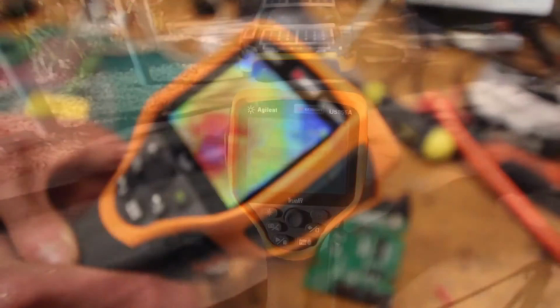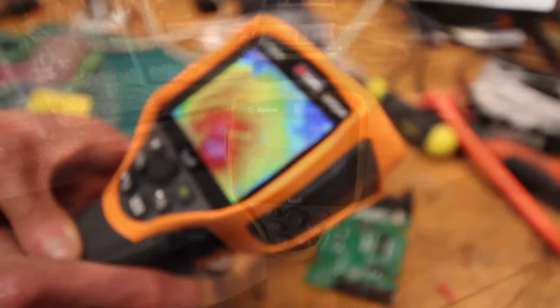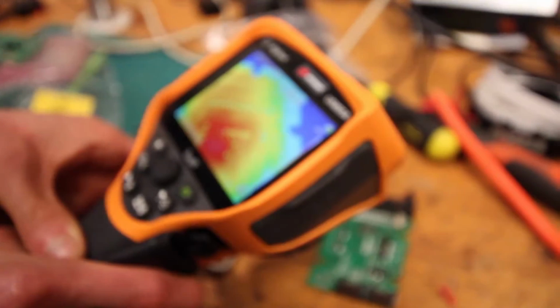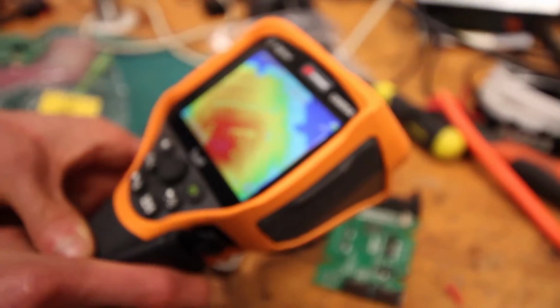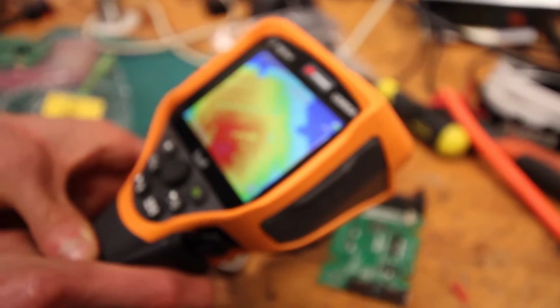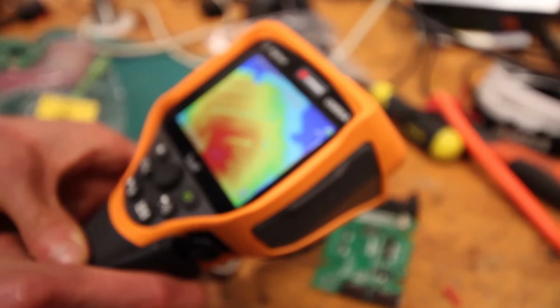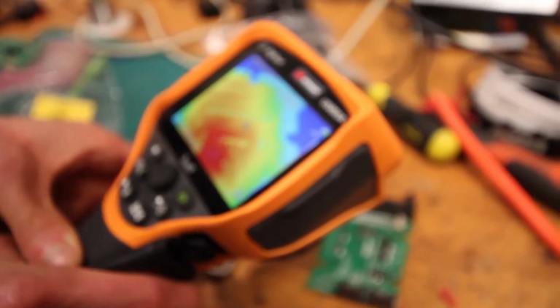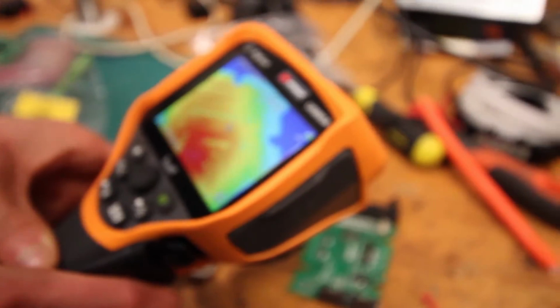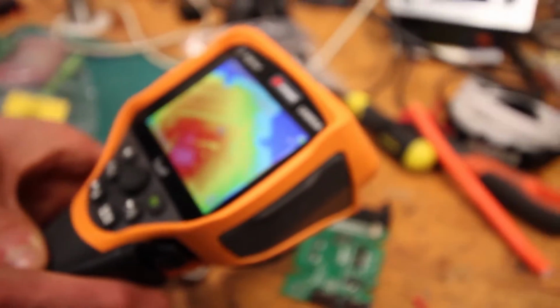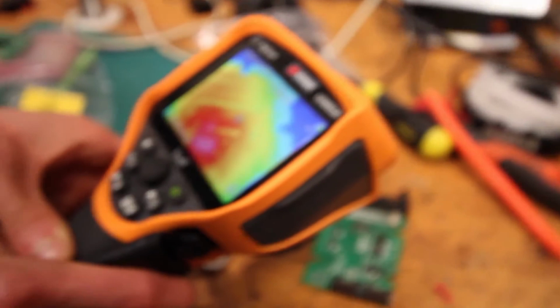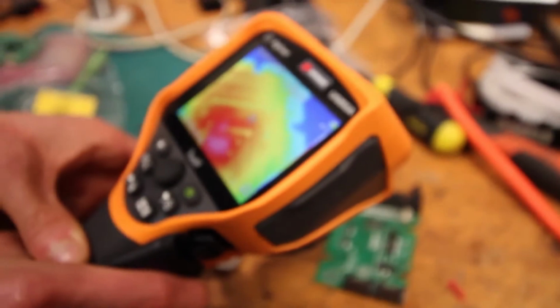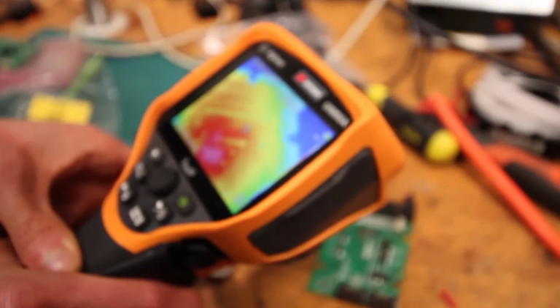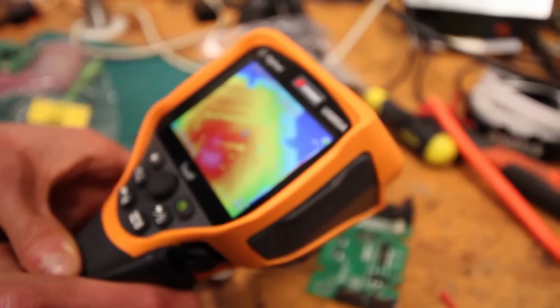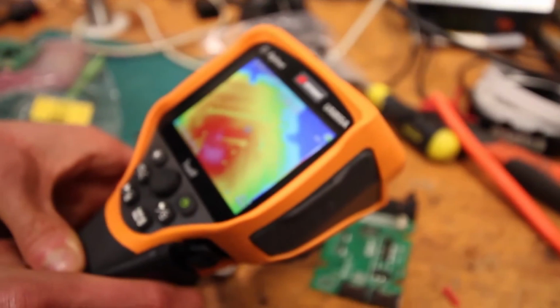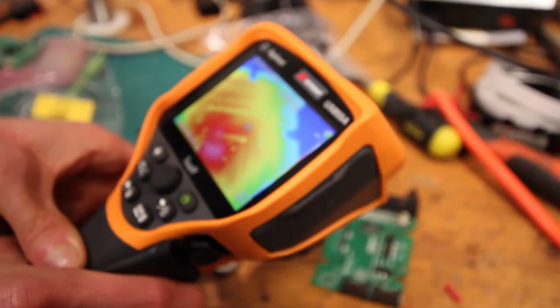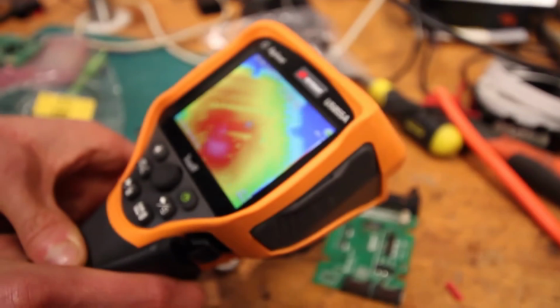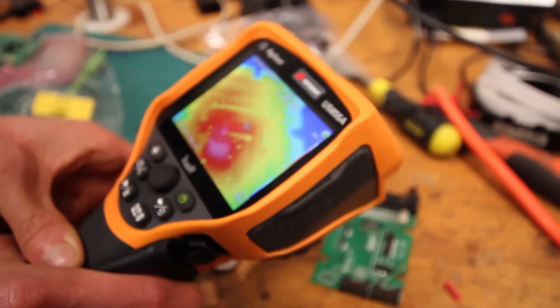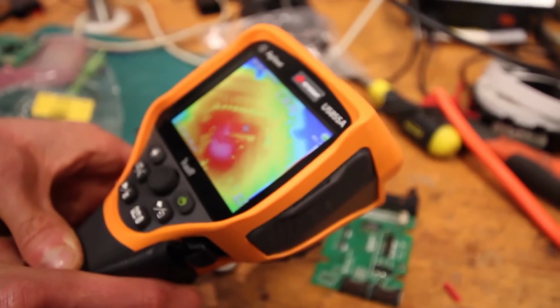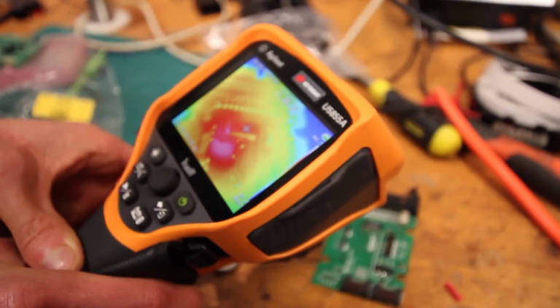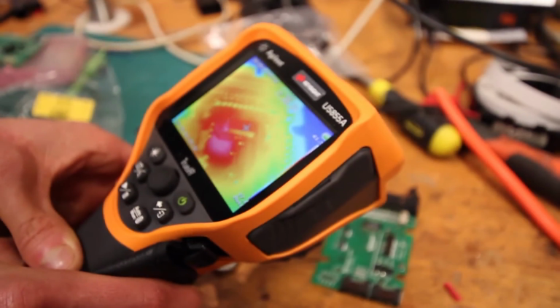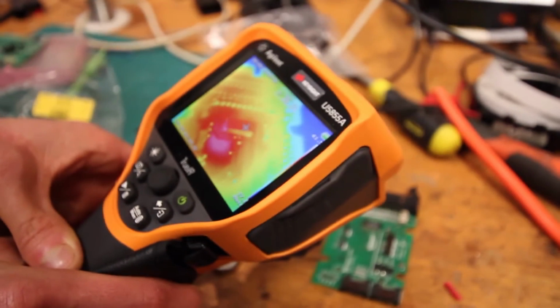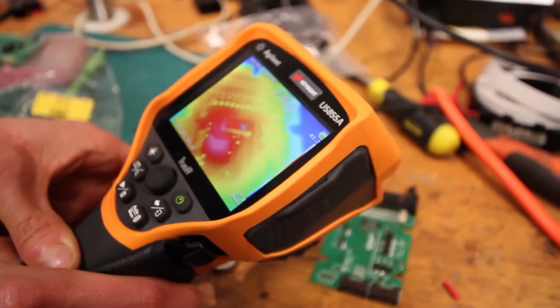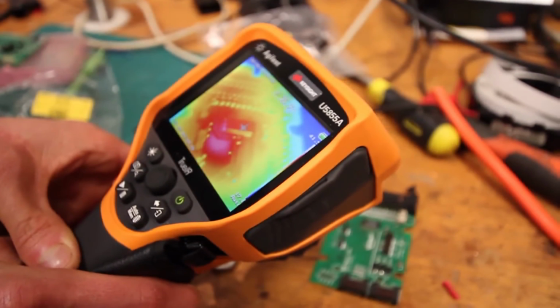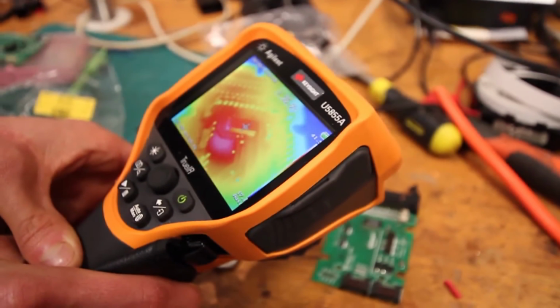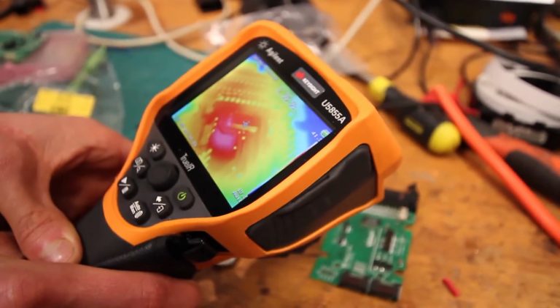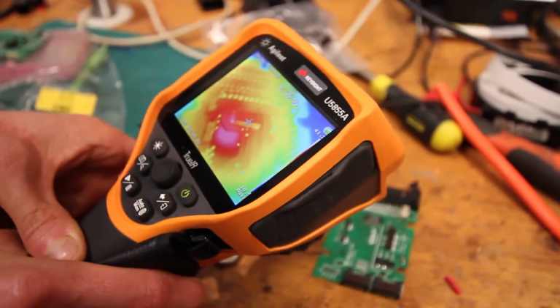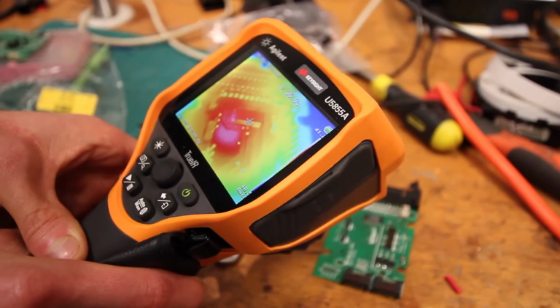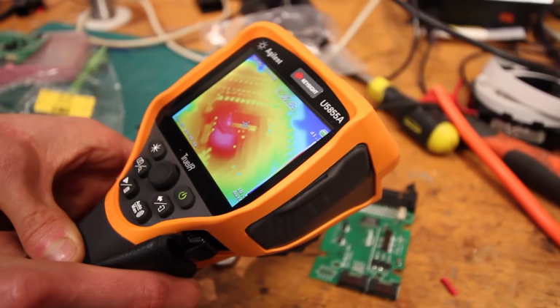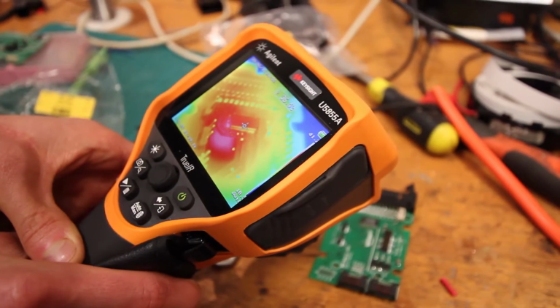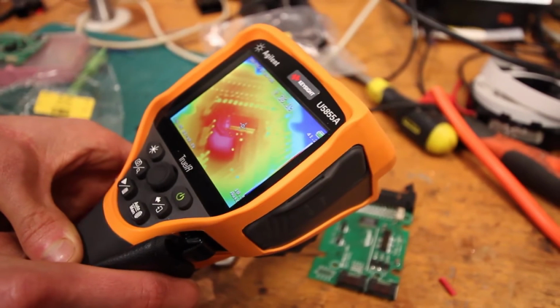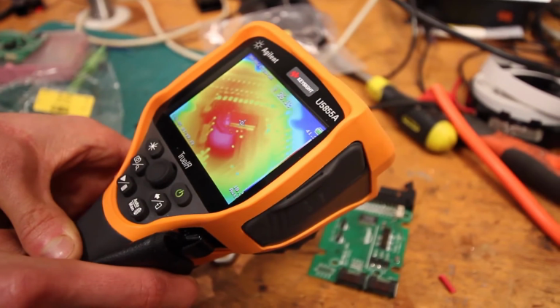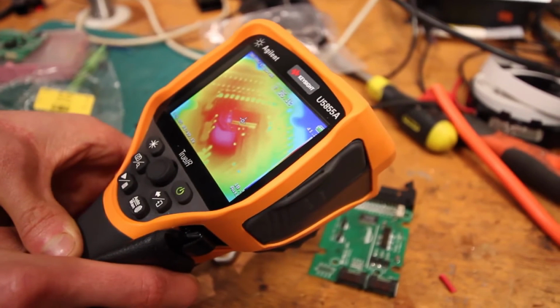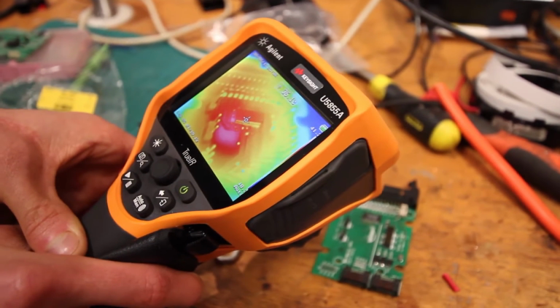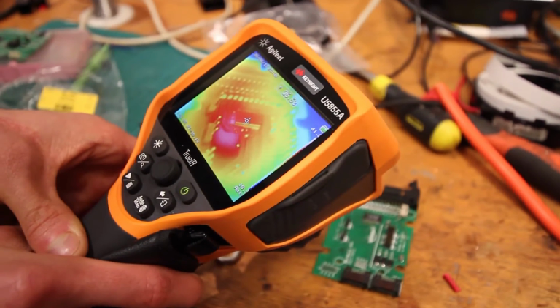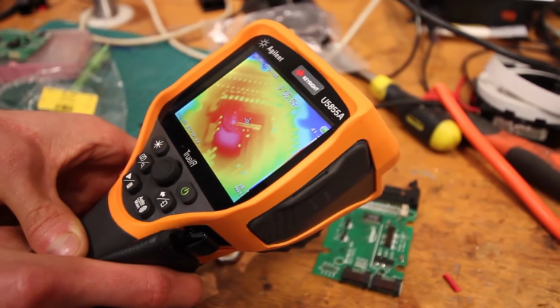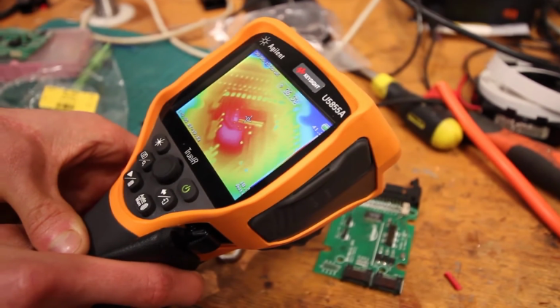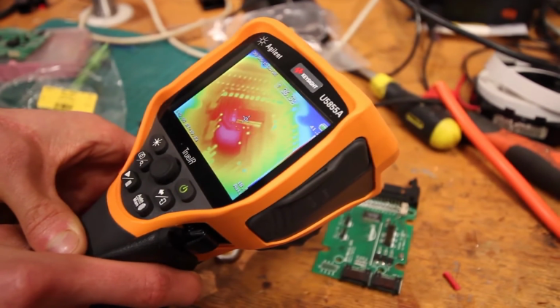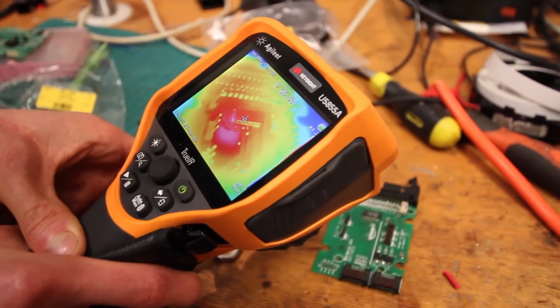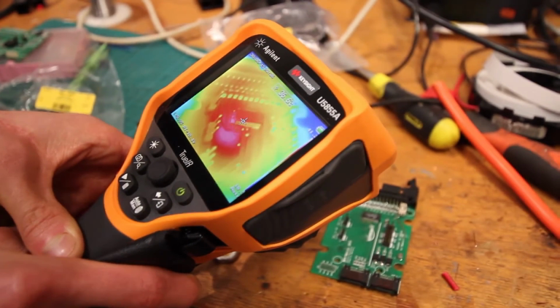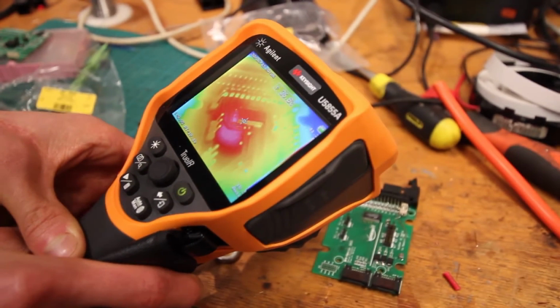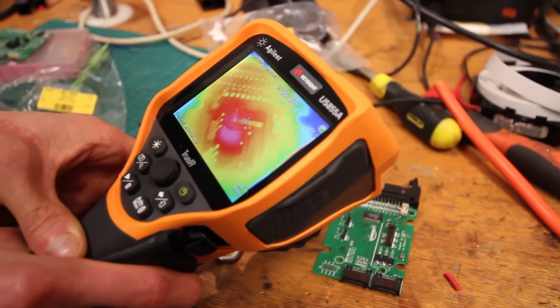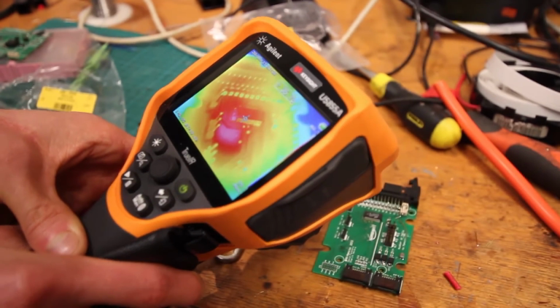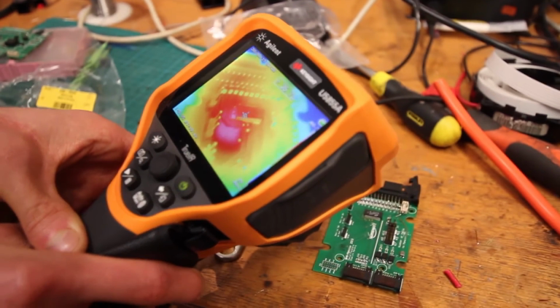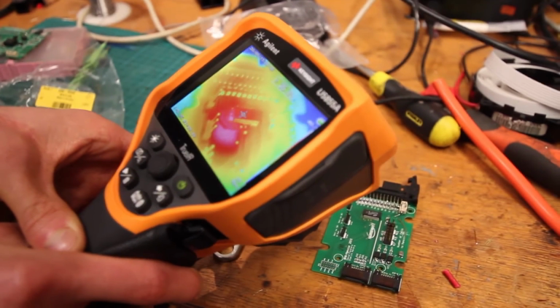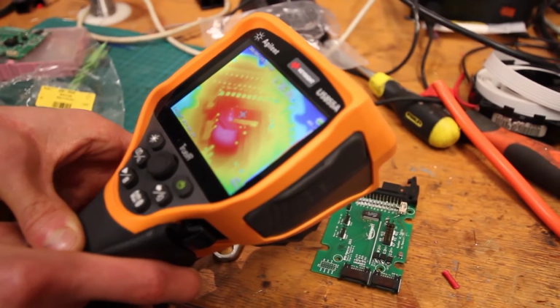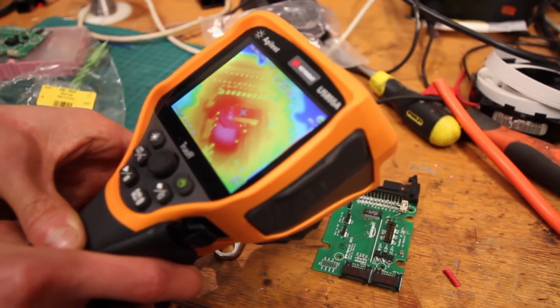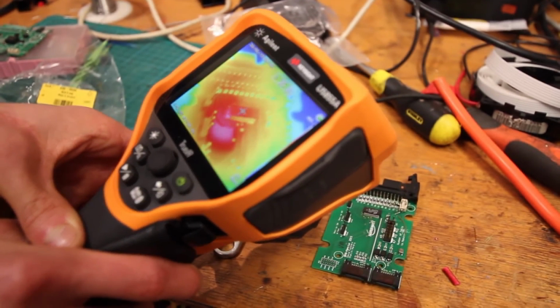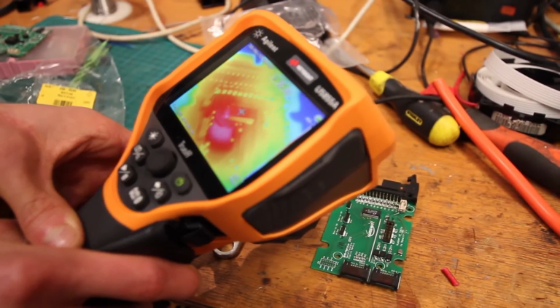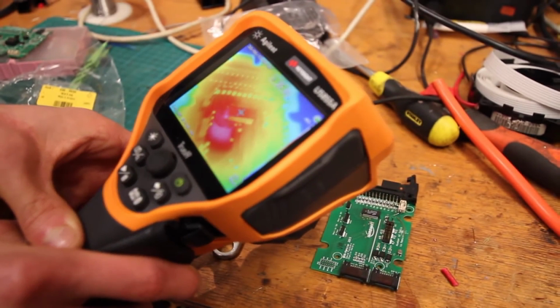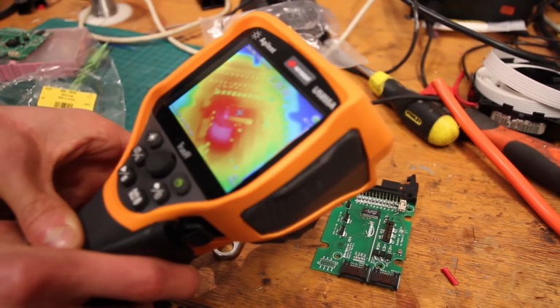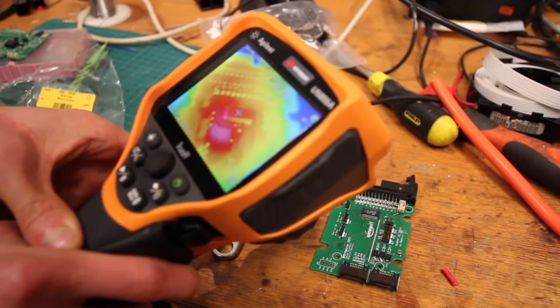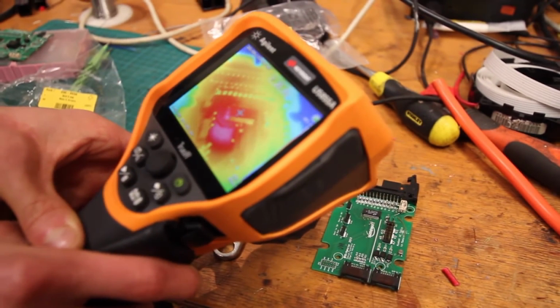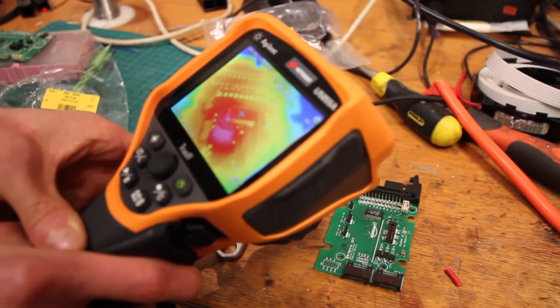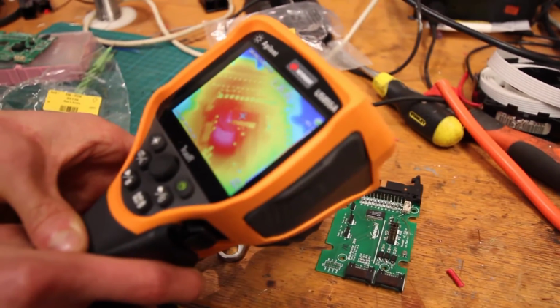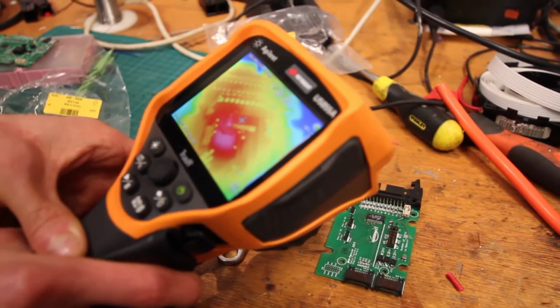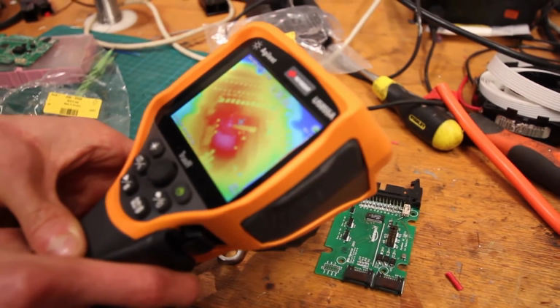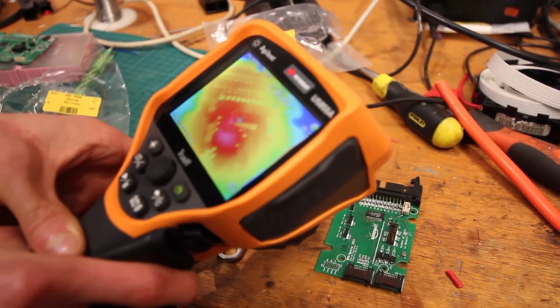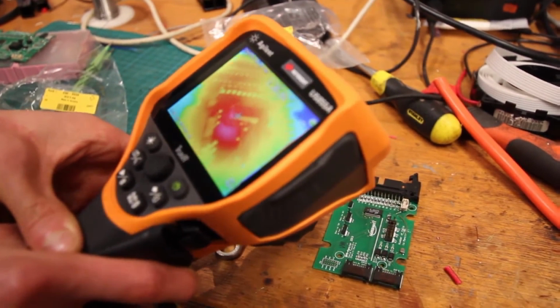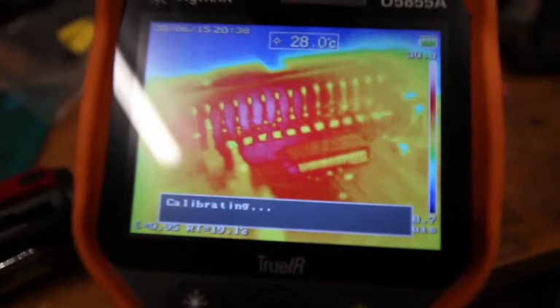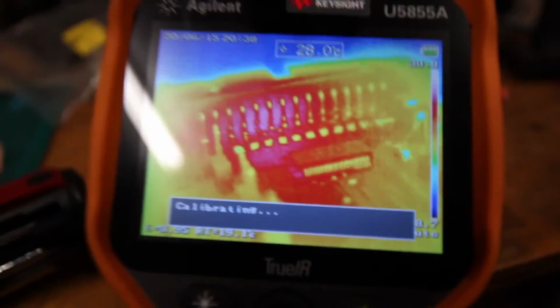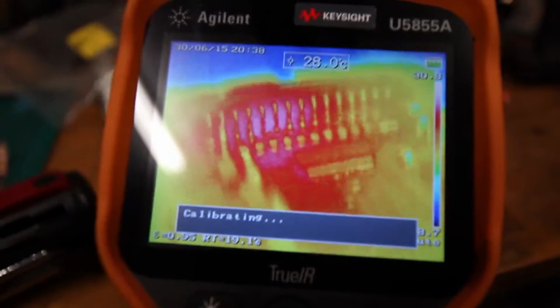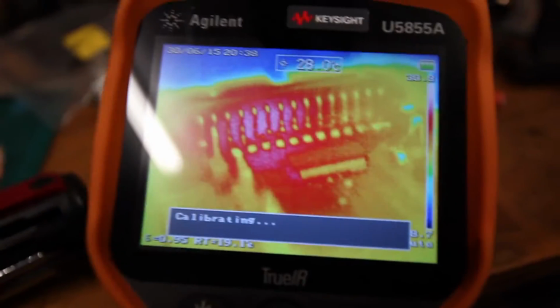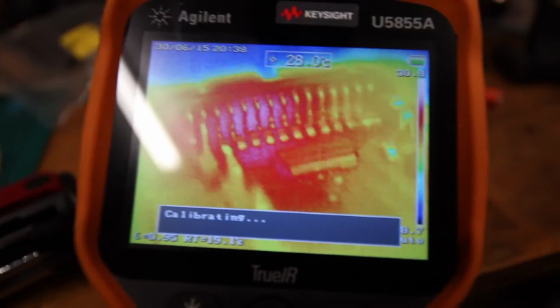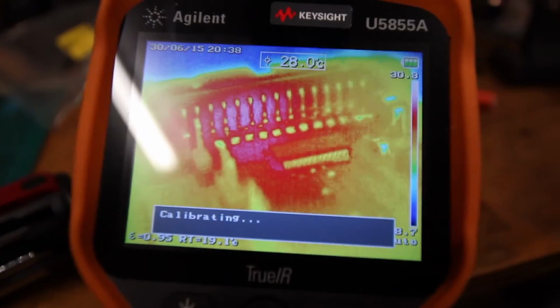The thermal camera is so accurate that we are able to determine current leaks in our printed circuit boards and in our battery pack.